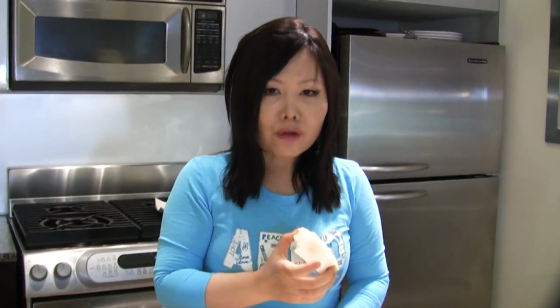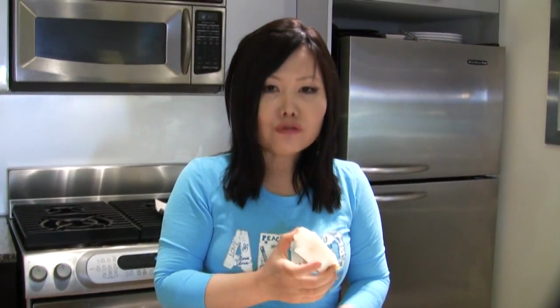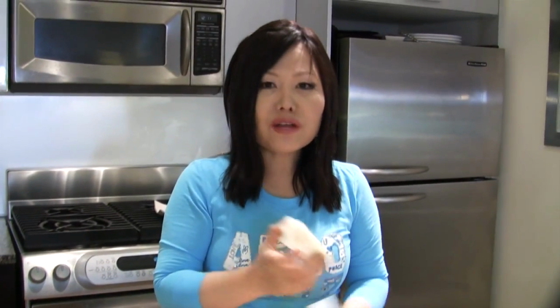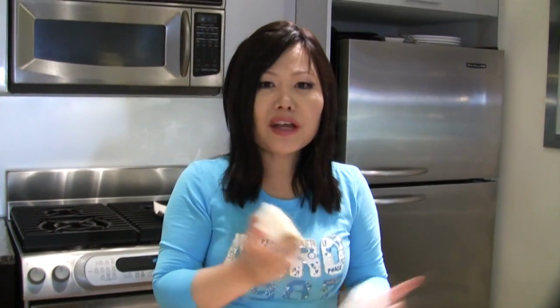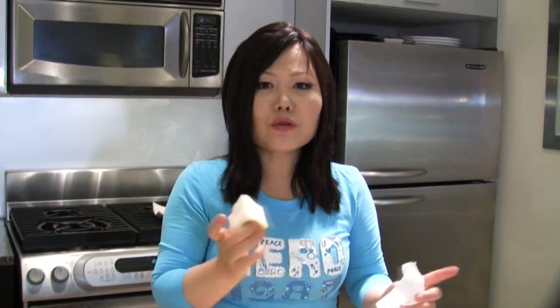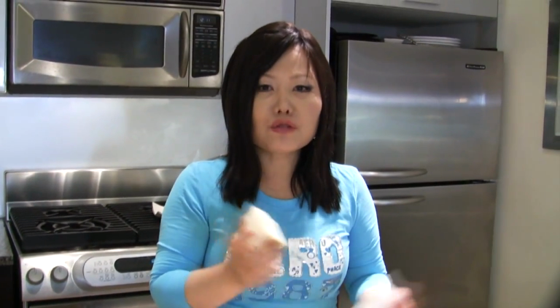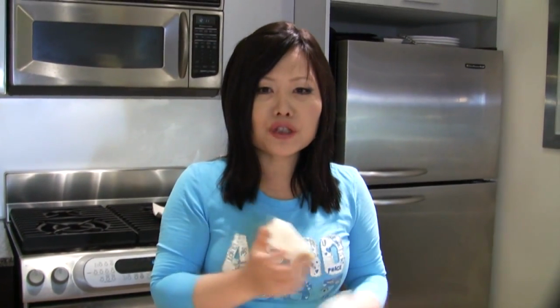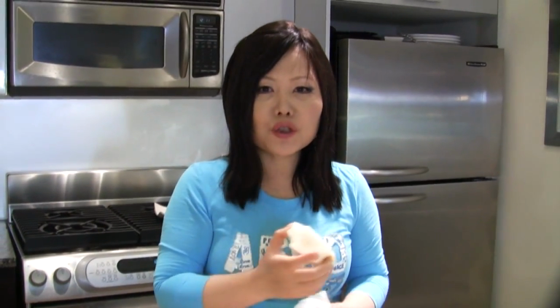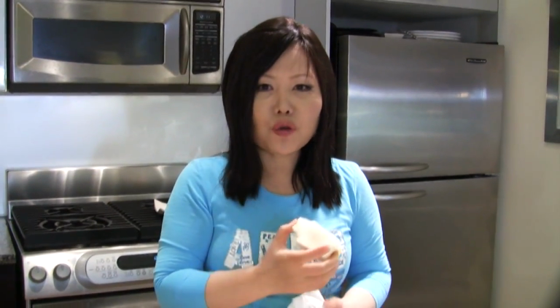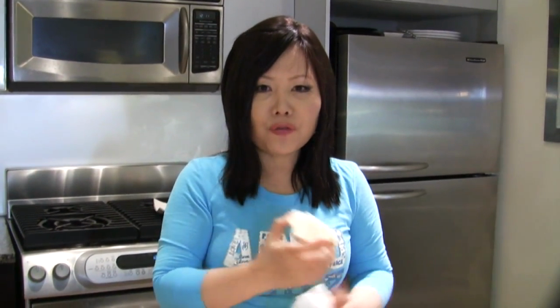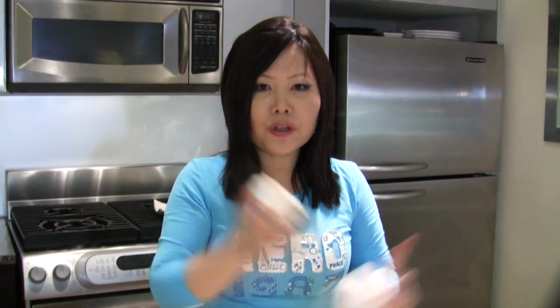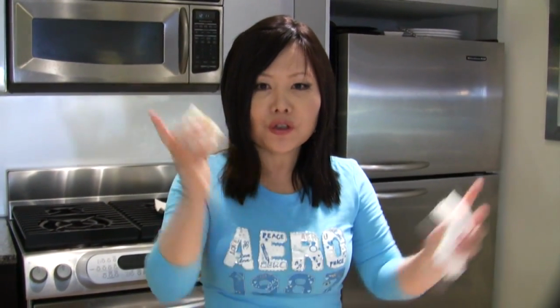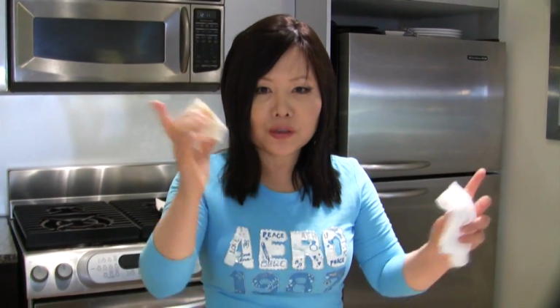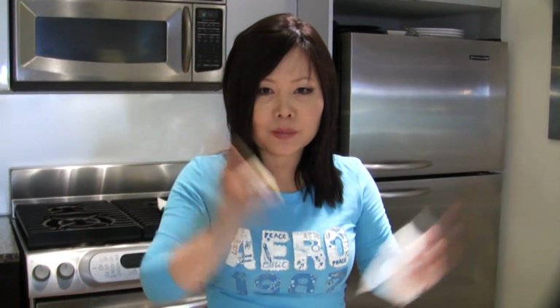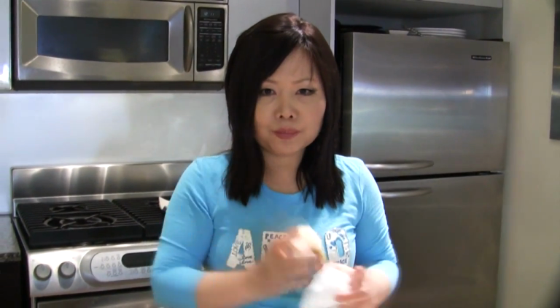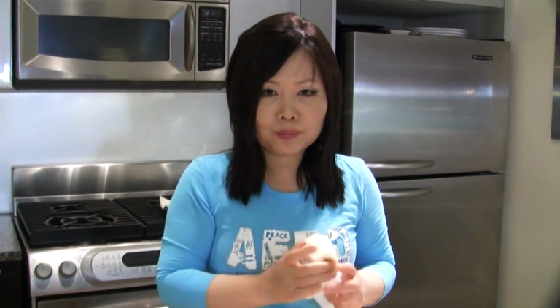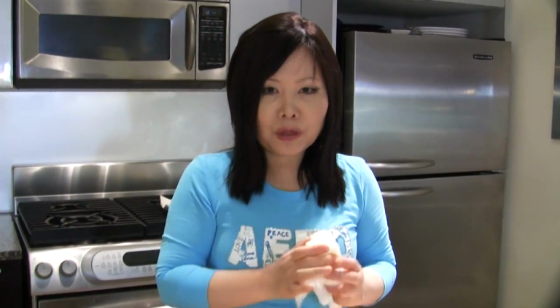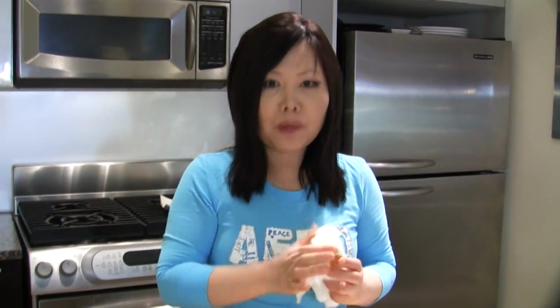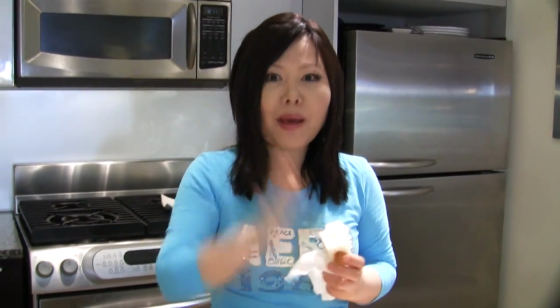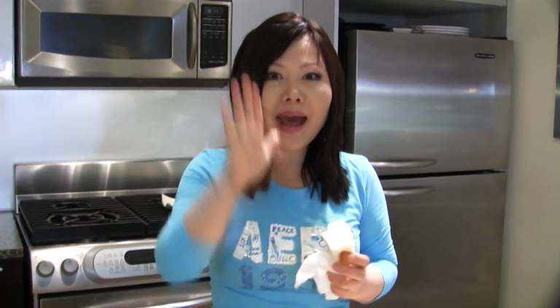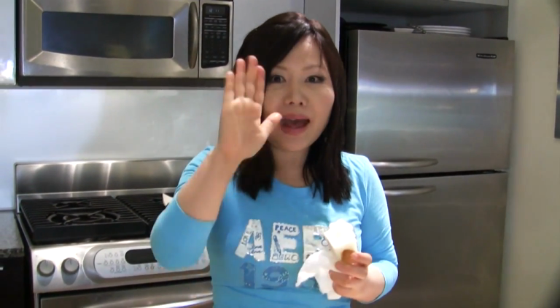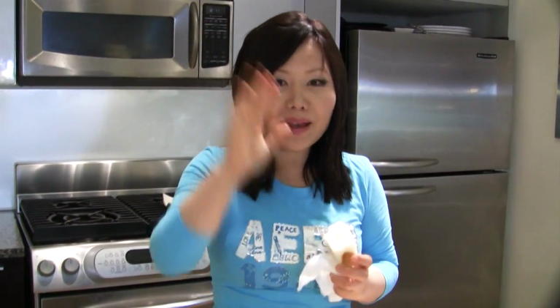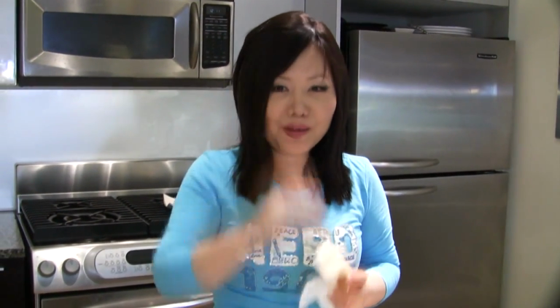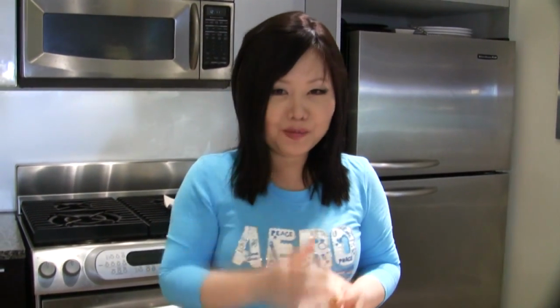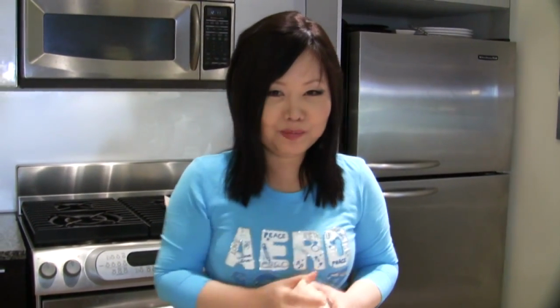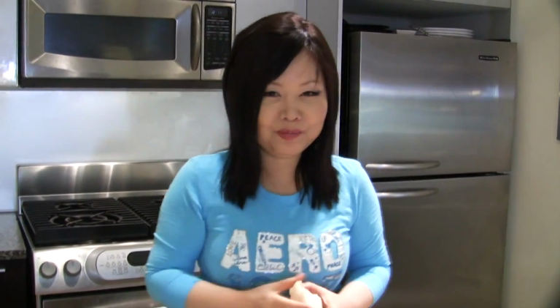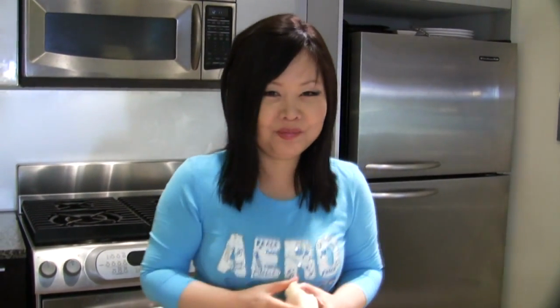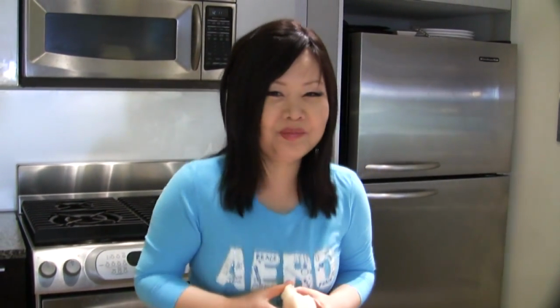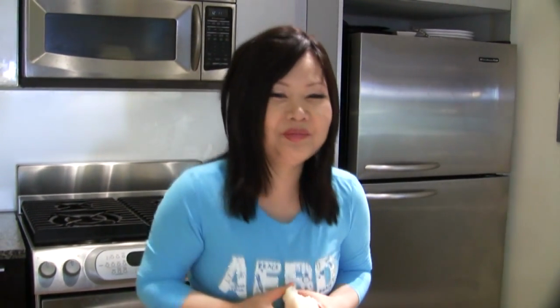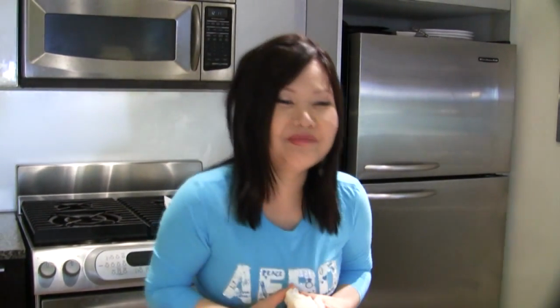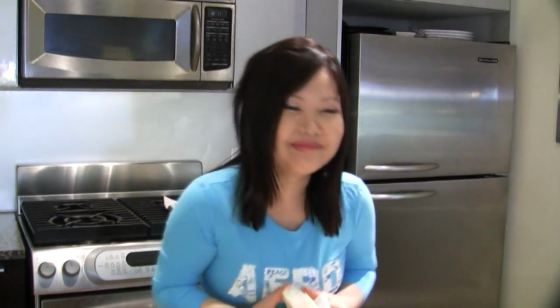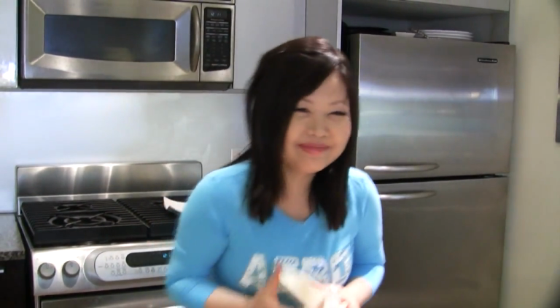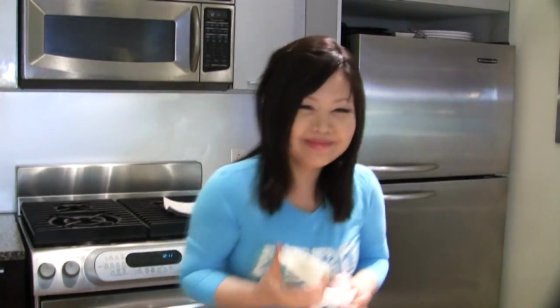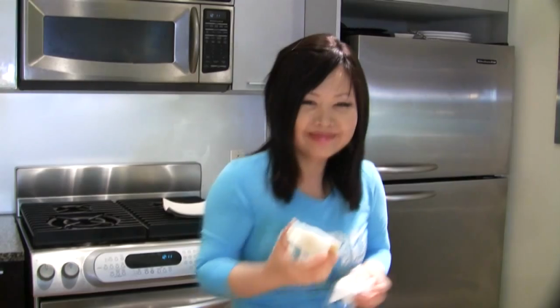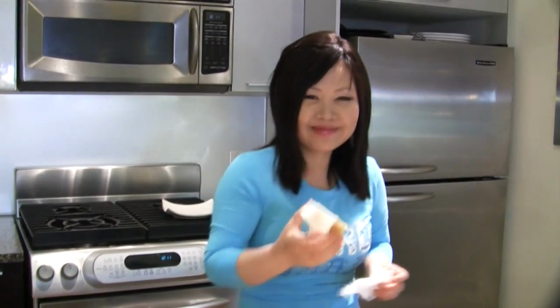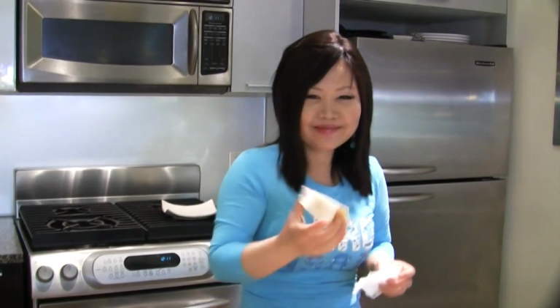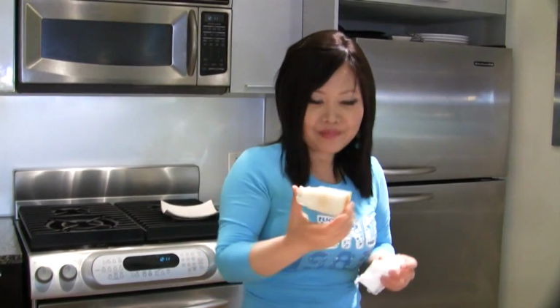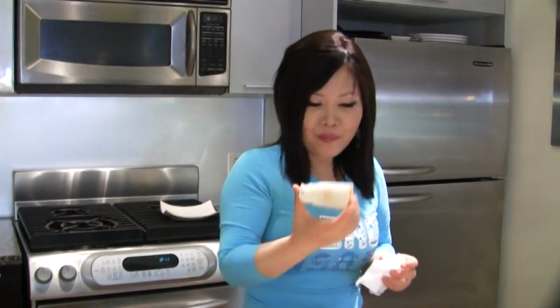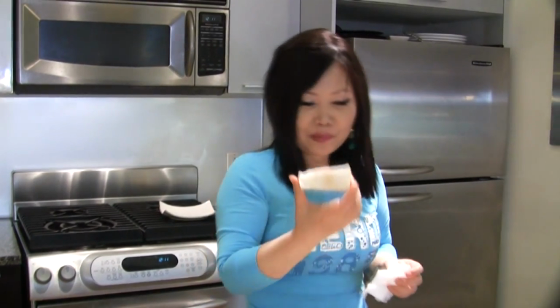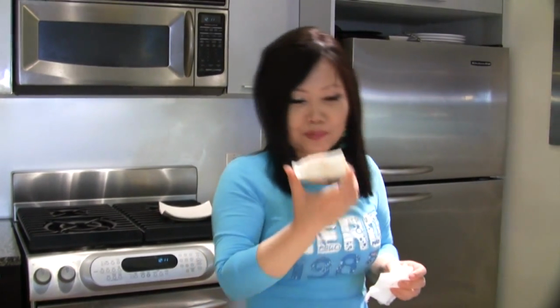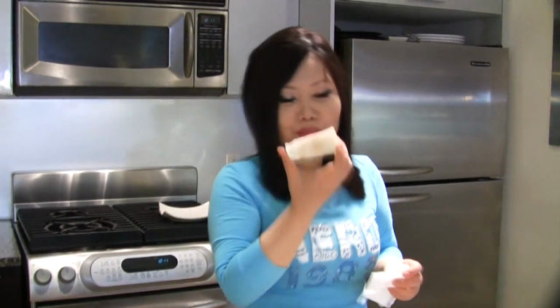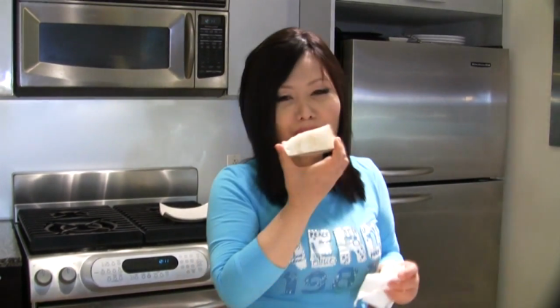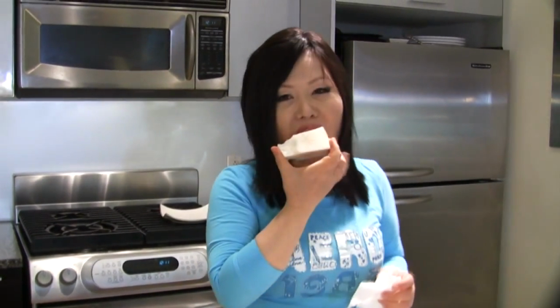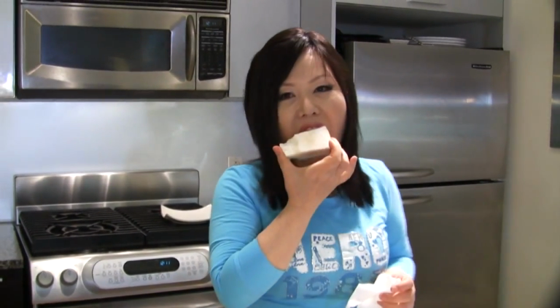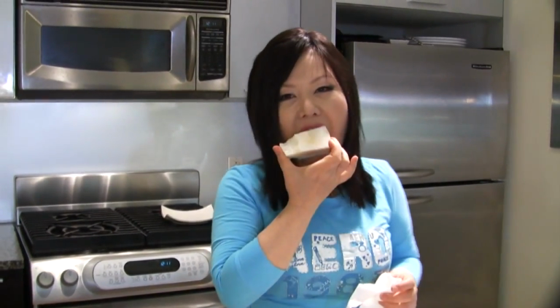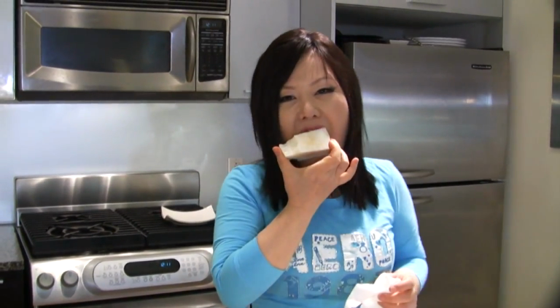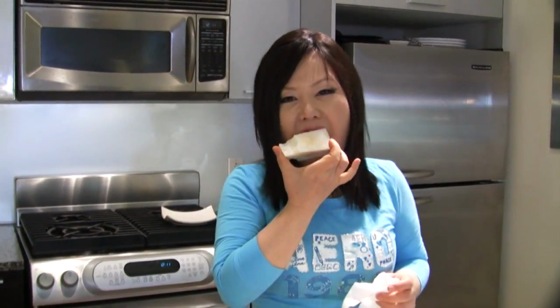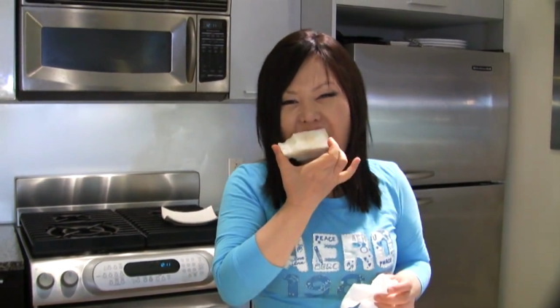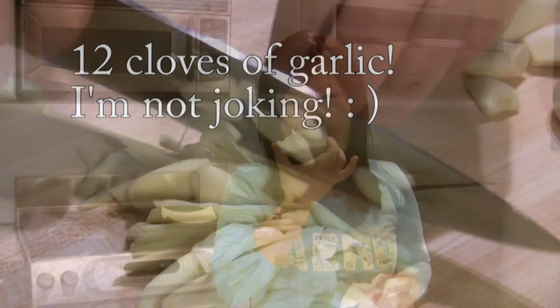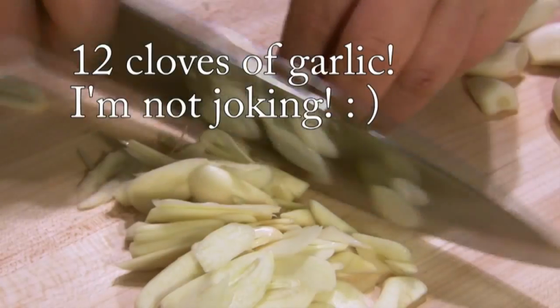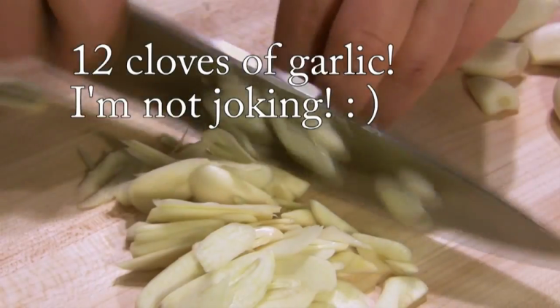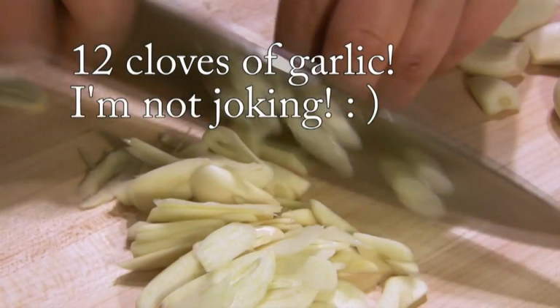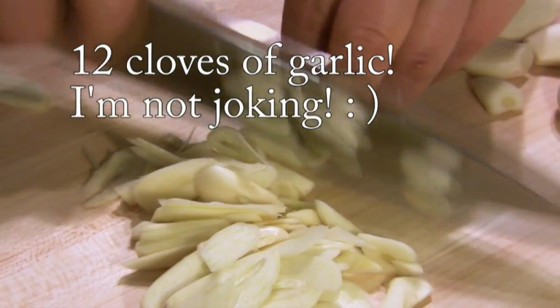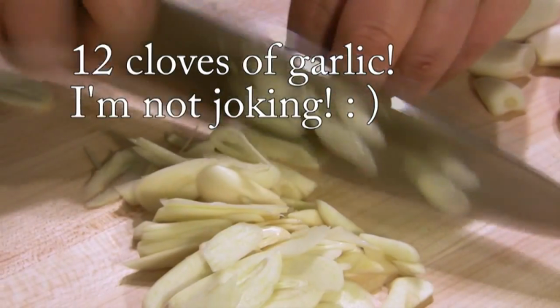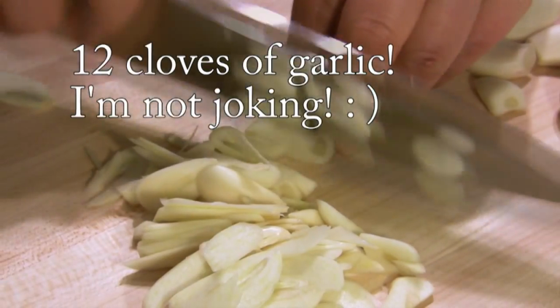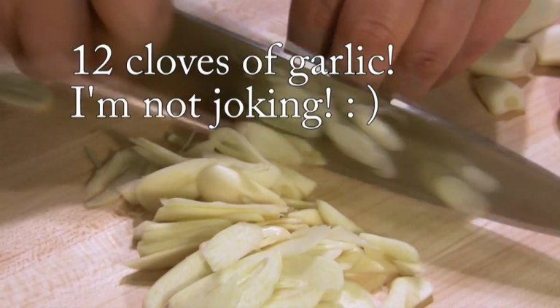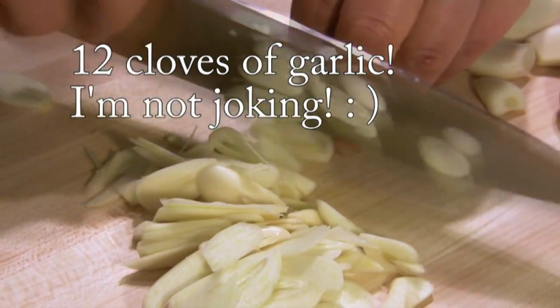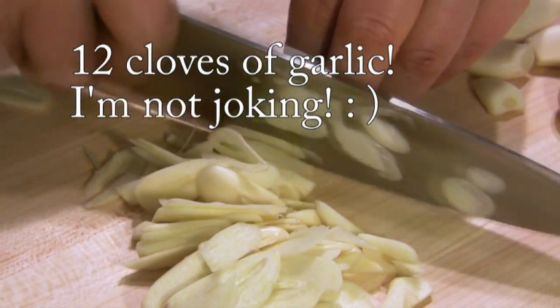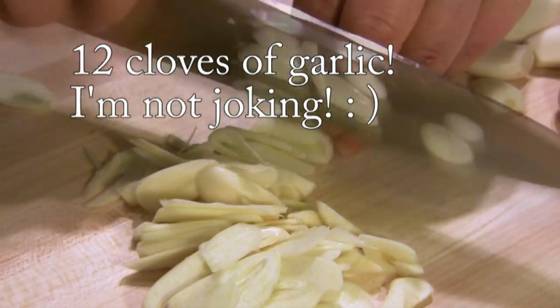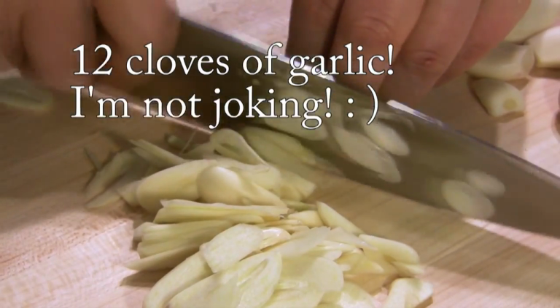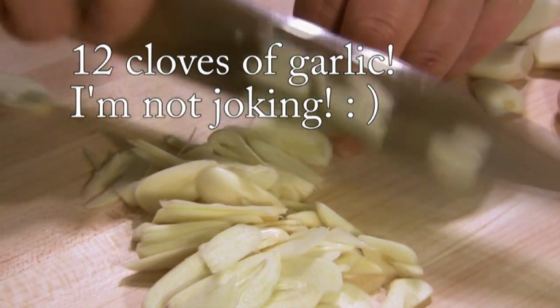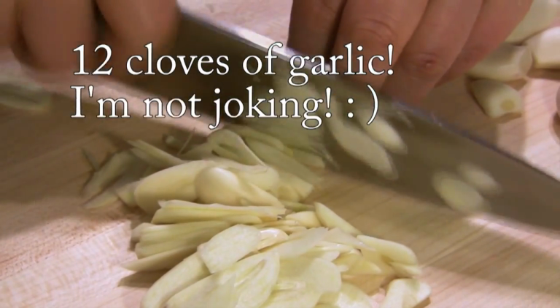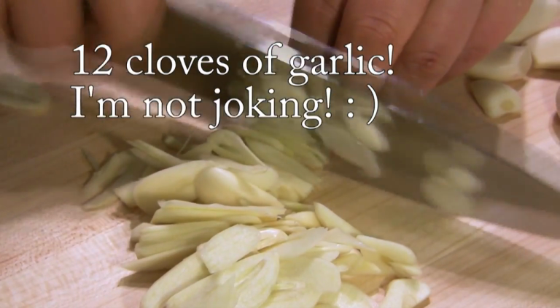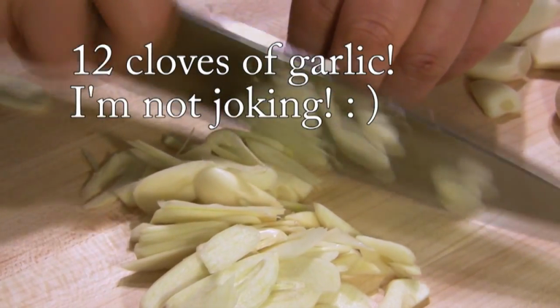Today, cooking show is finished. Goodbye! Bye! Bye! Bye!